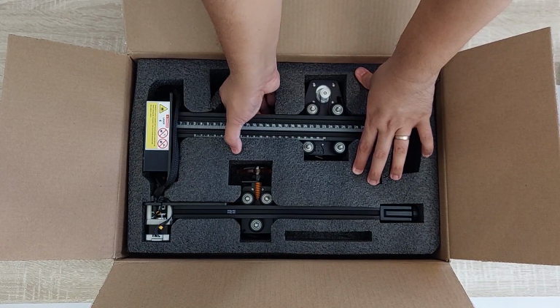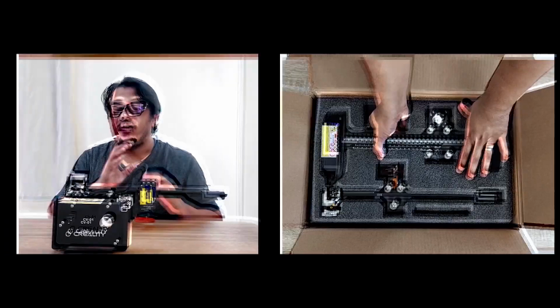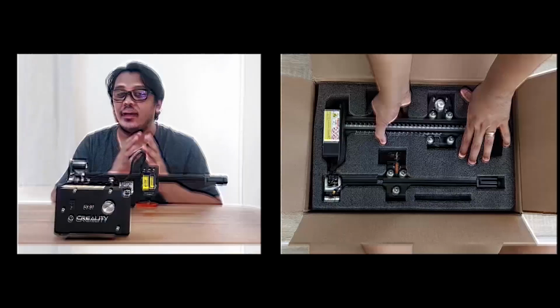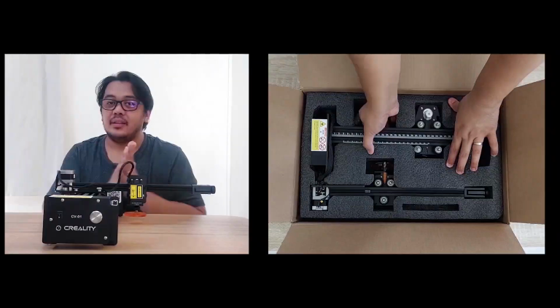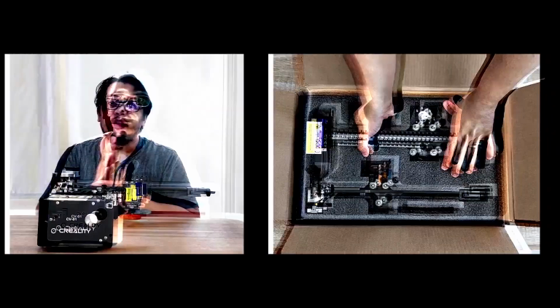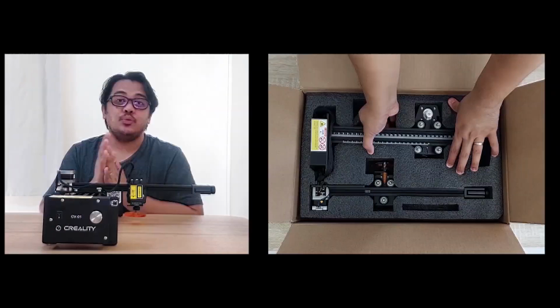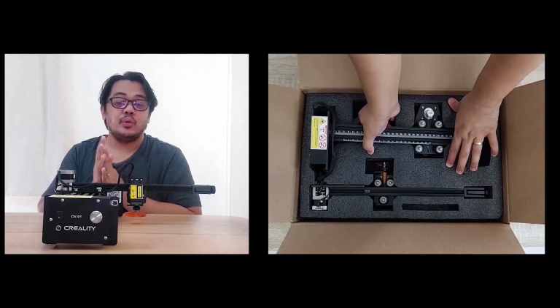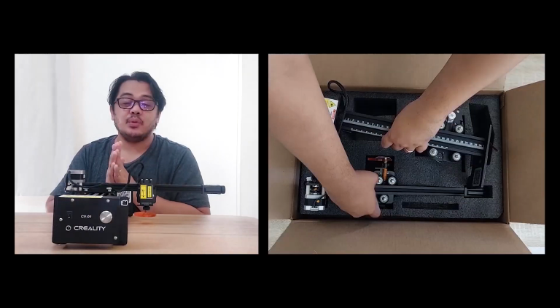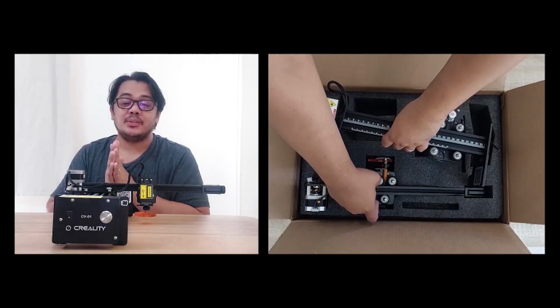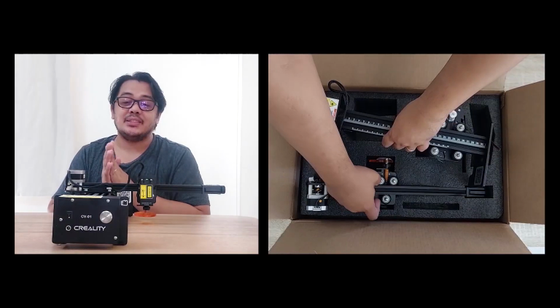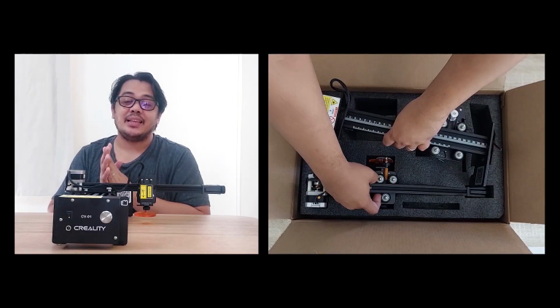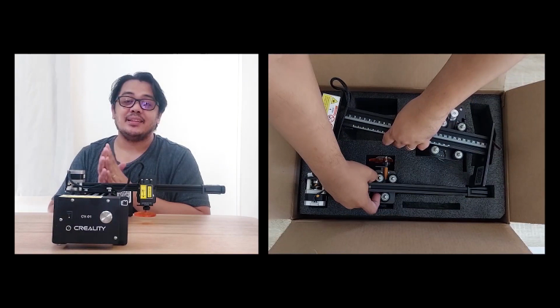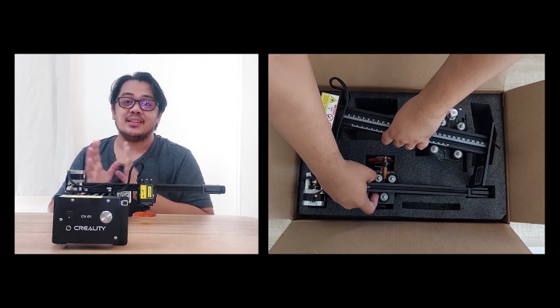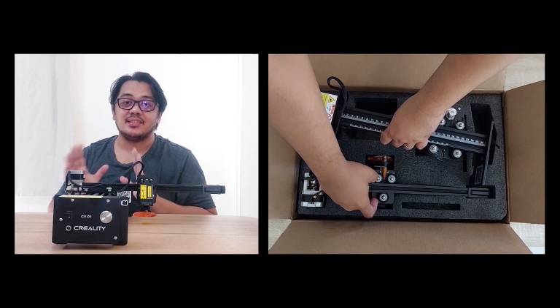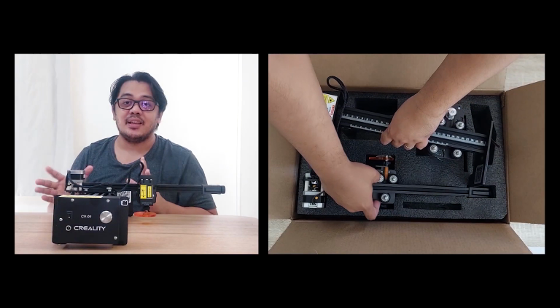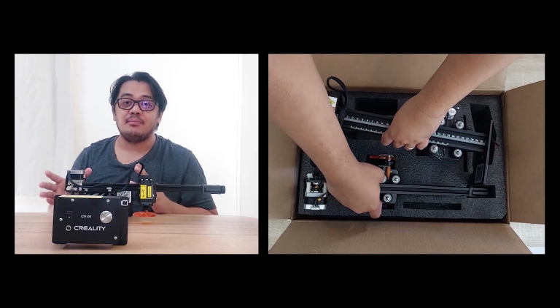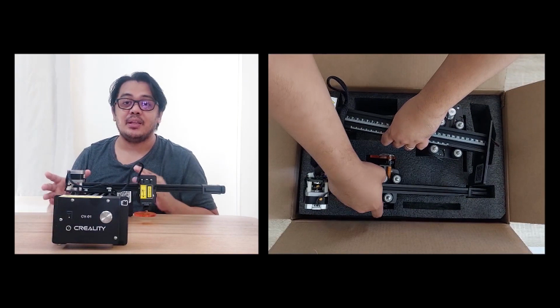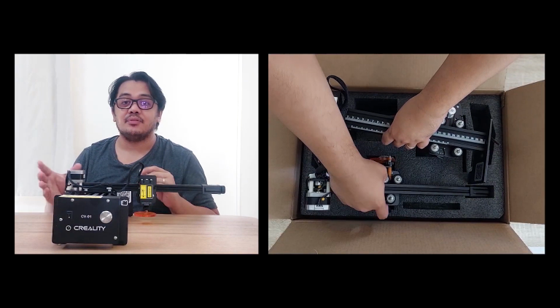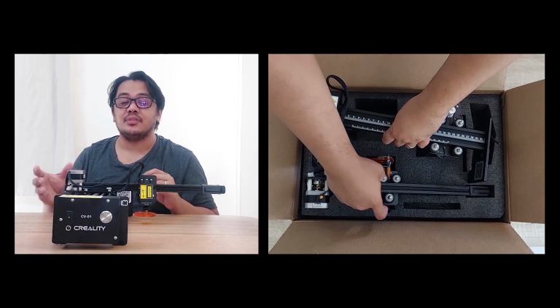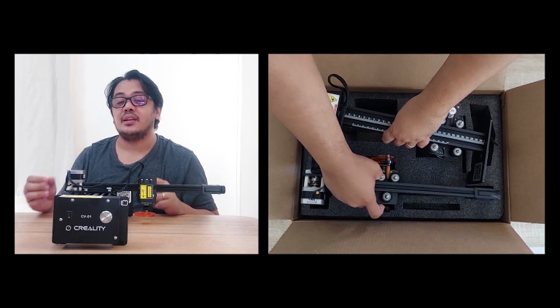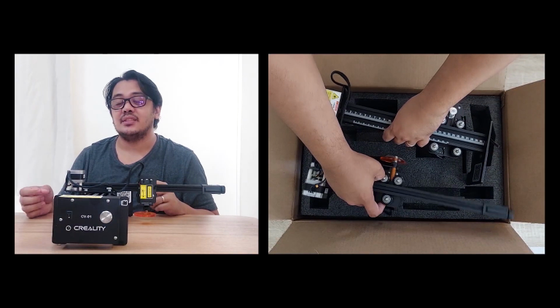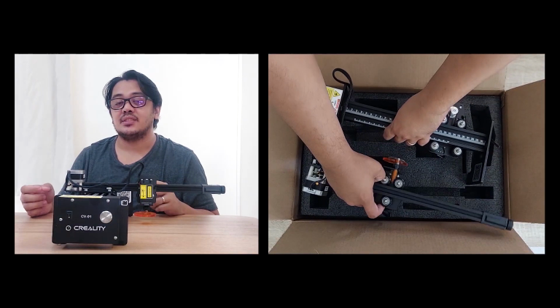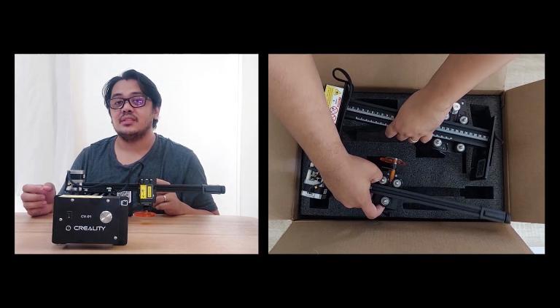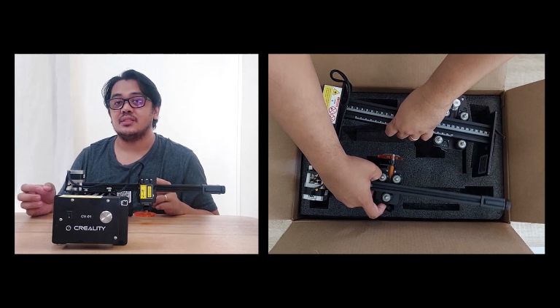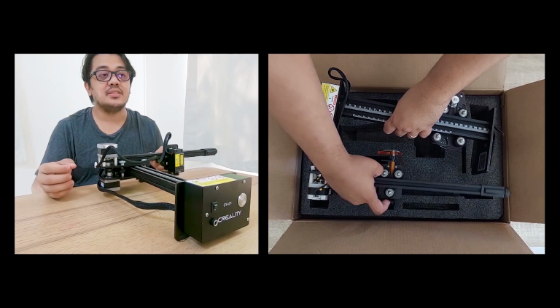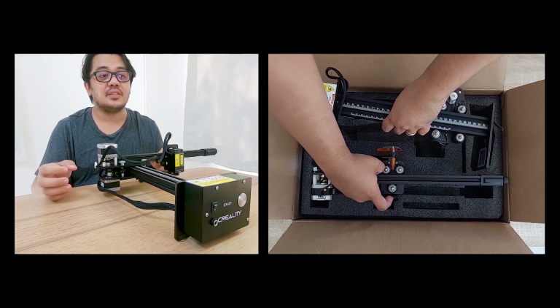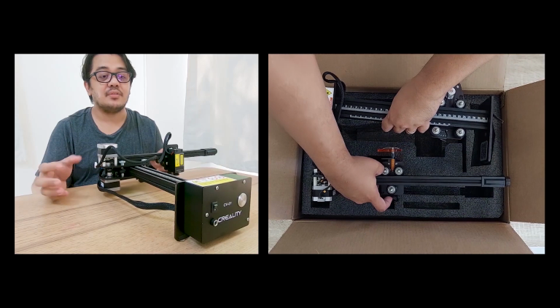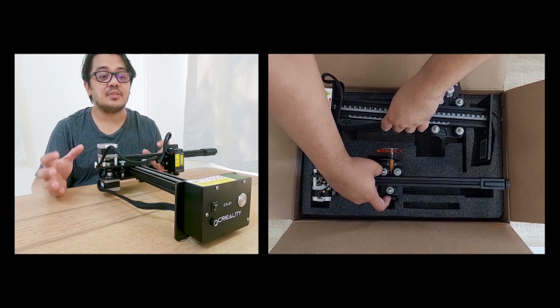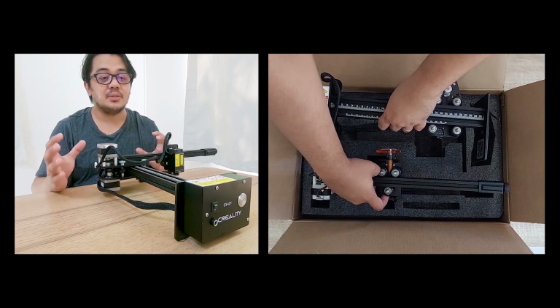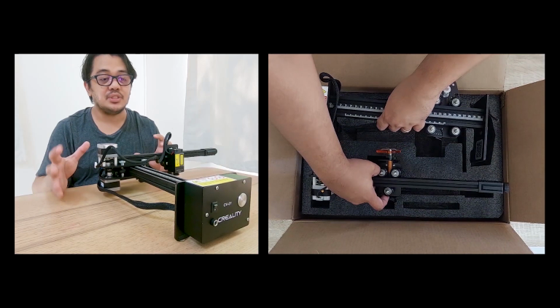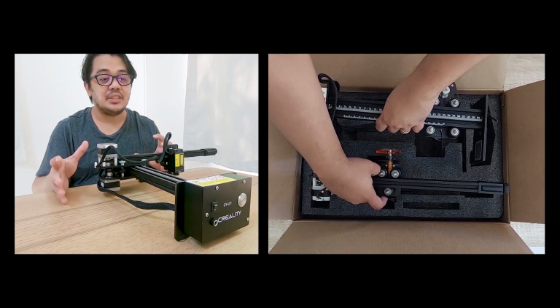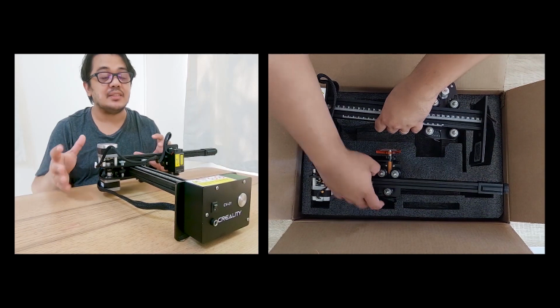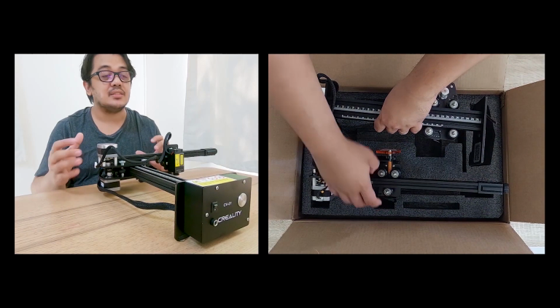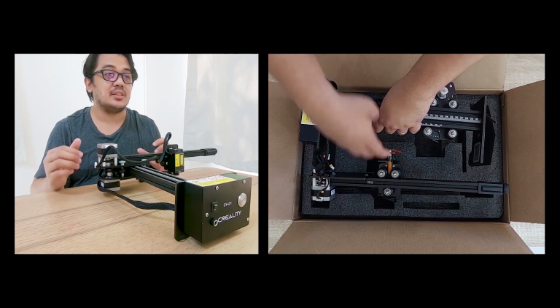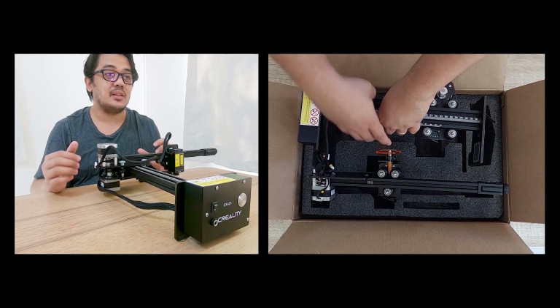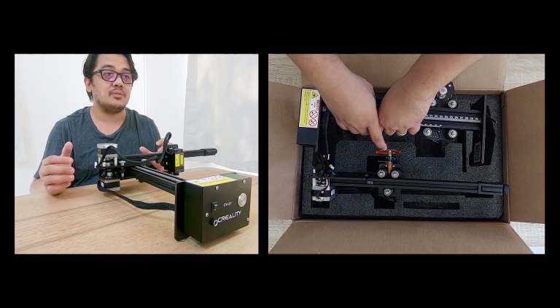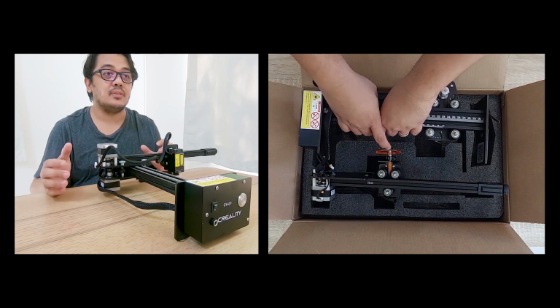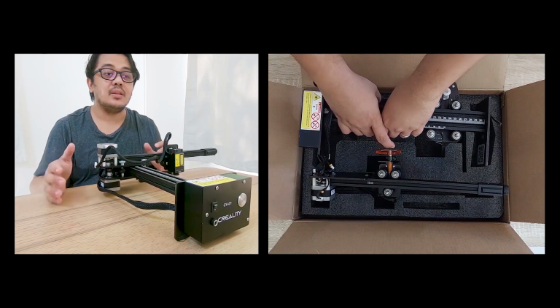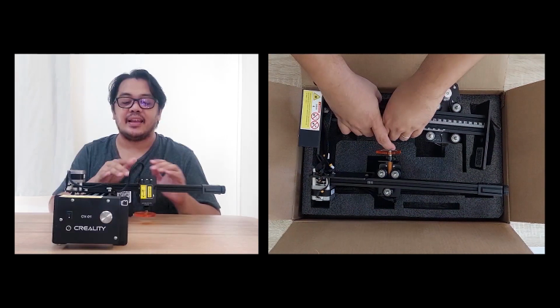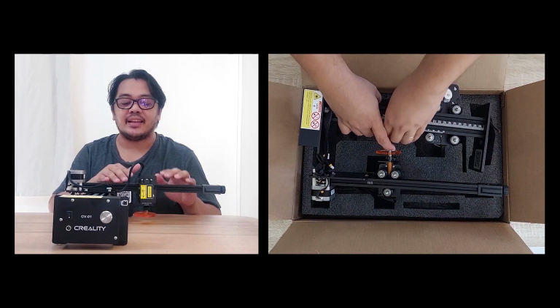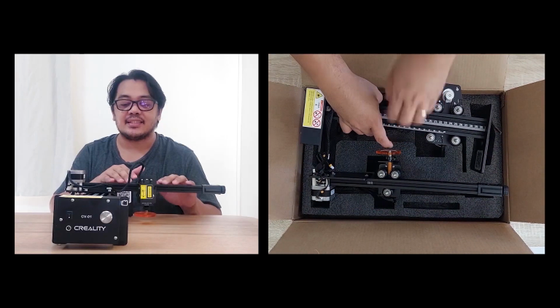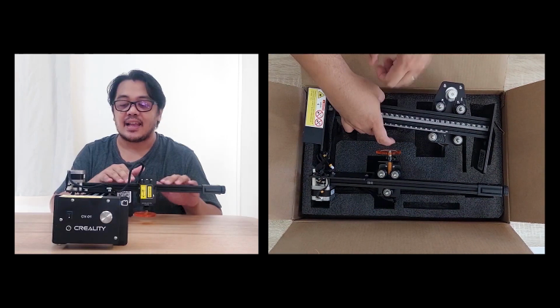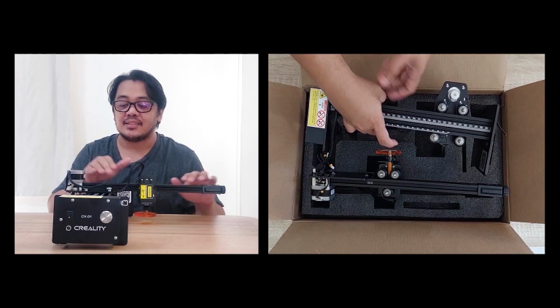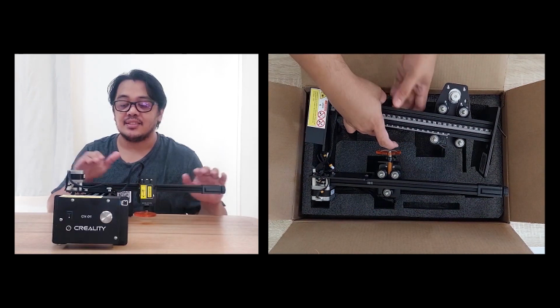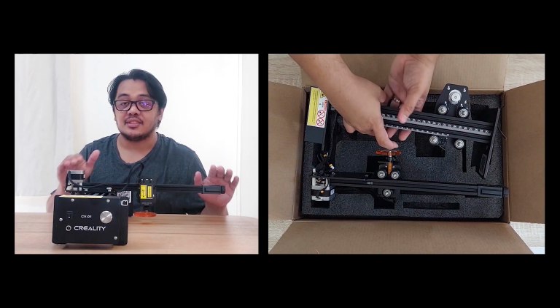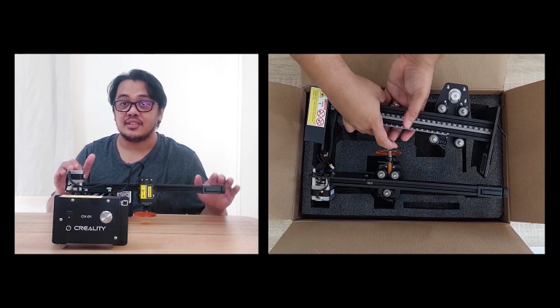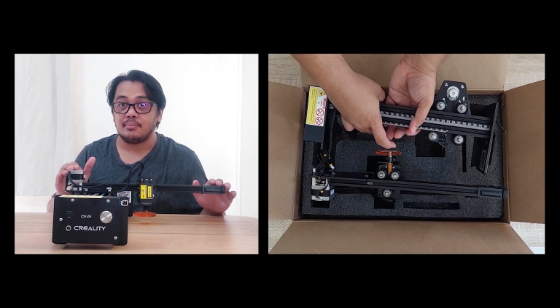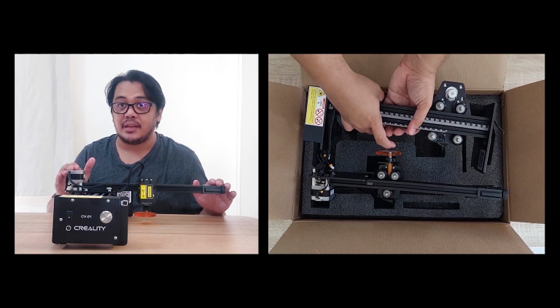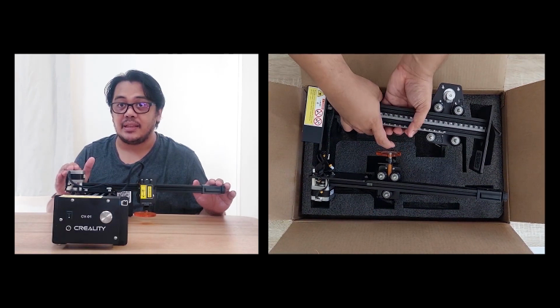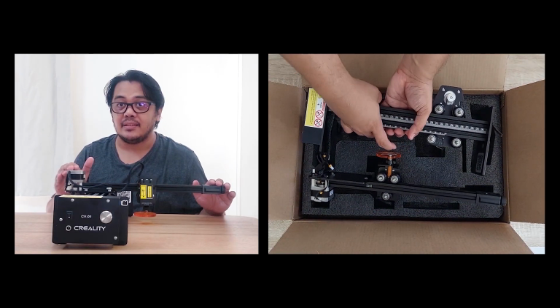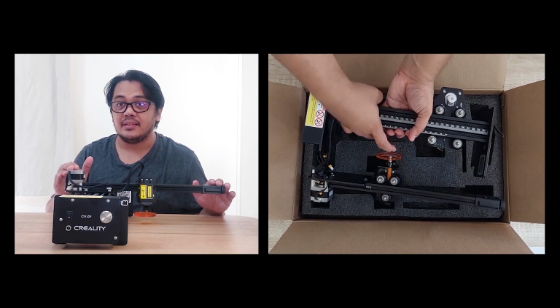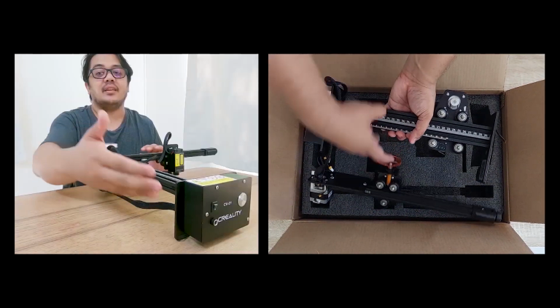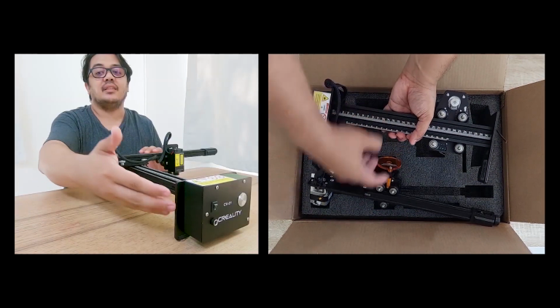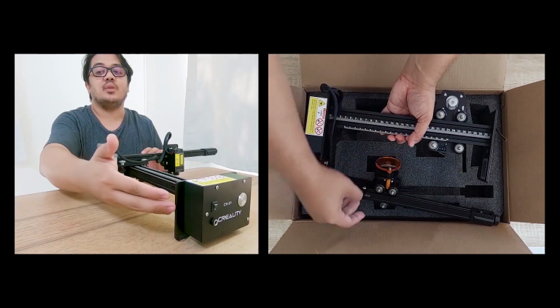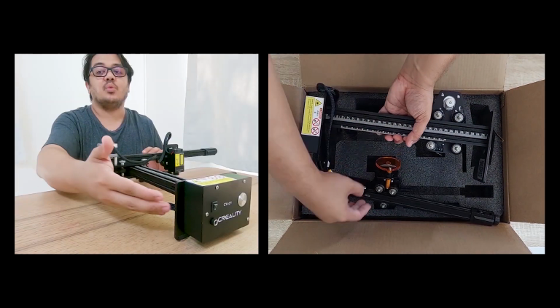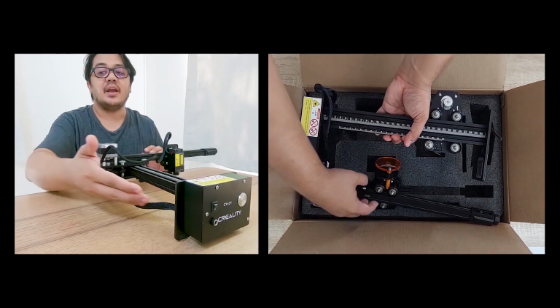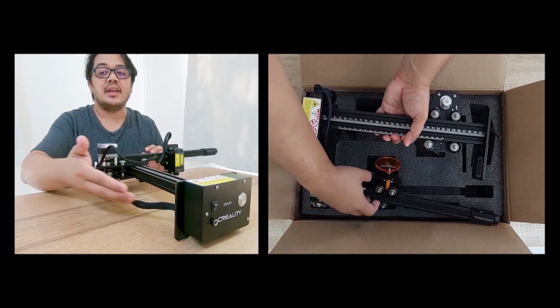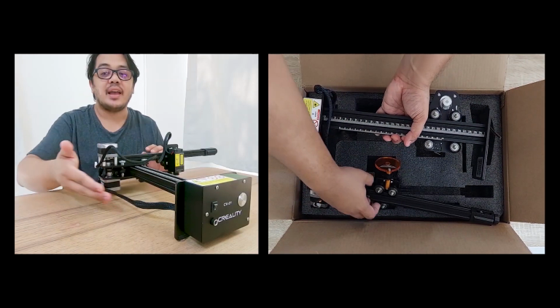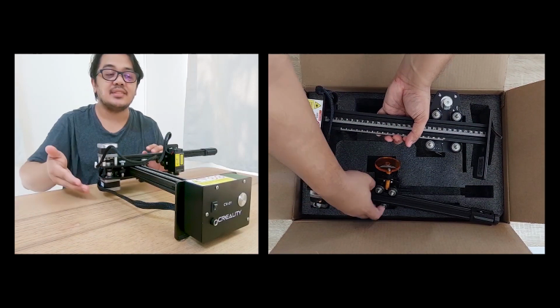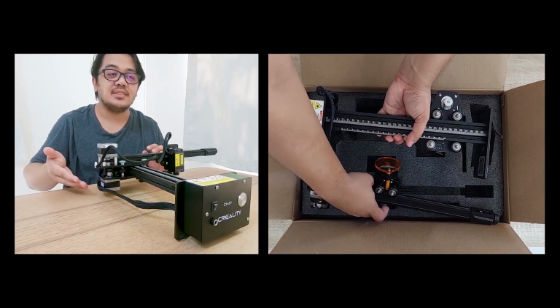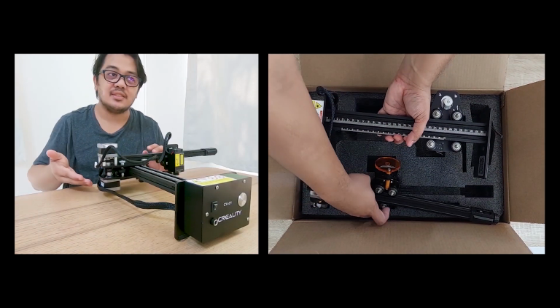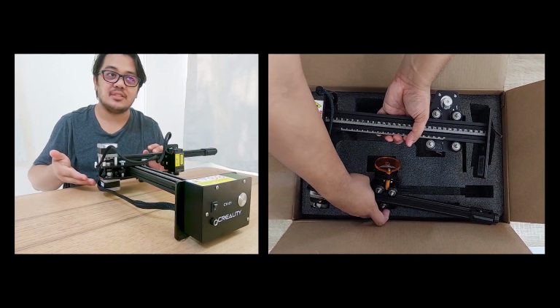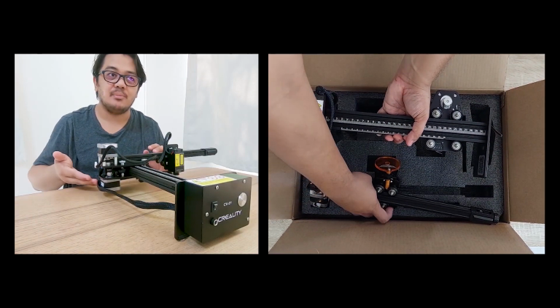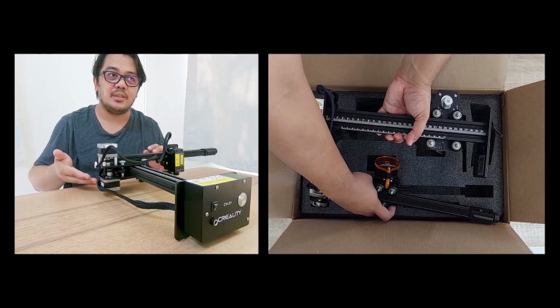And then we will be seeing the assembly of the laser engraver machine itself — the X-axis assembly and the Y-axis assembly.